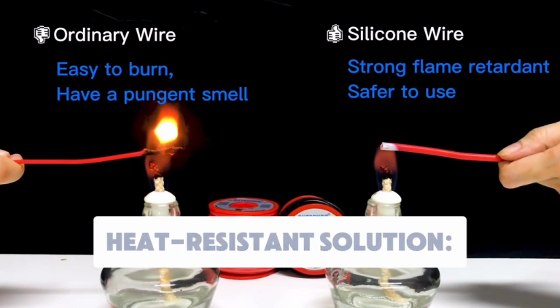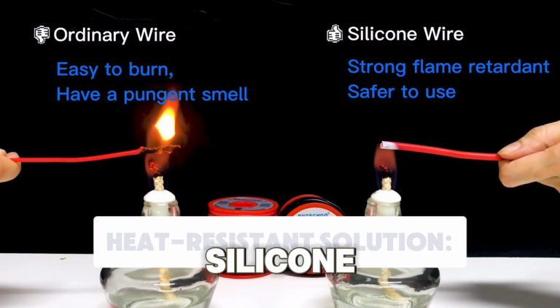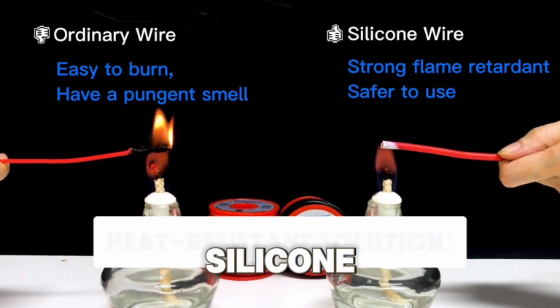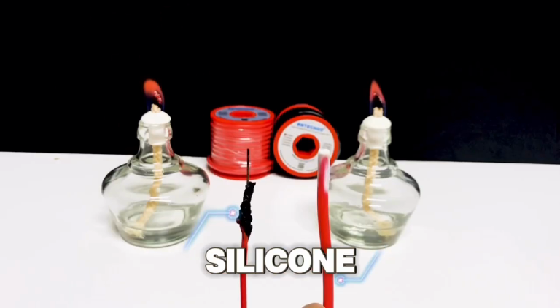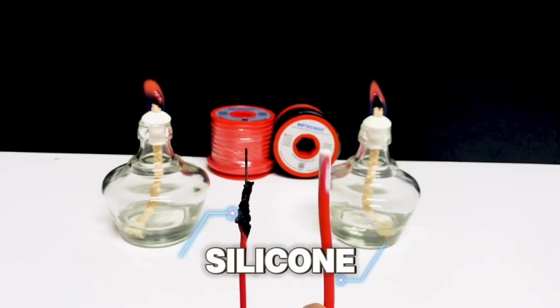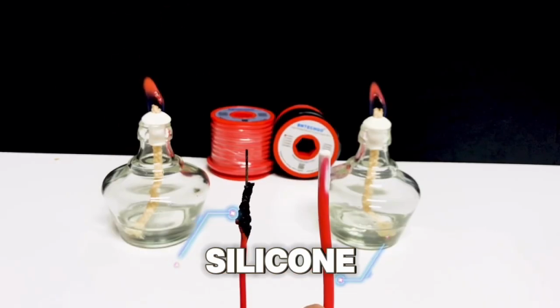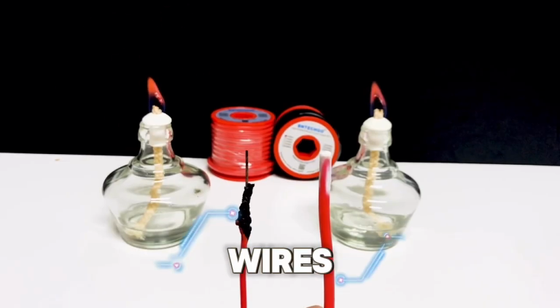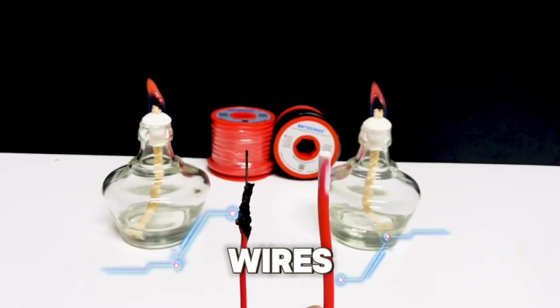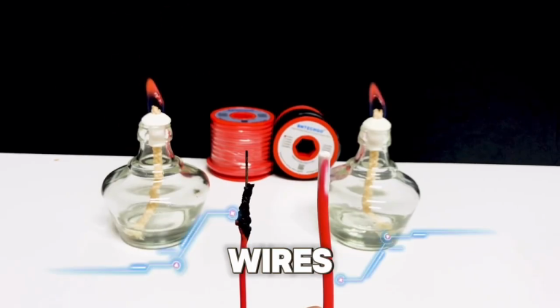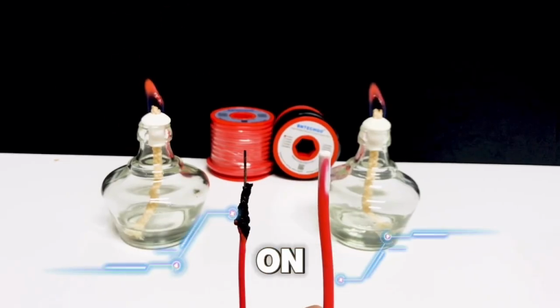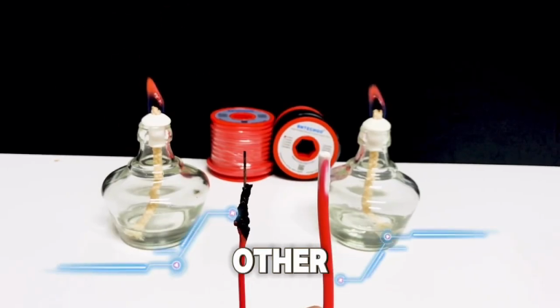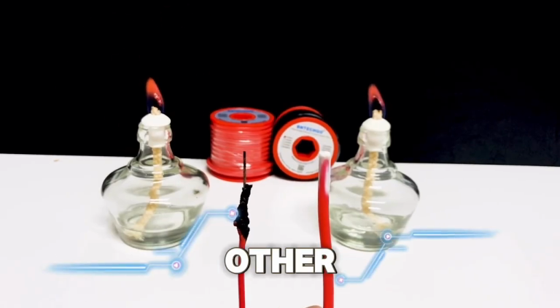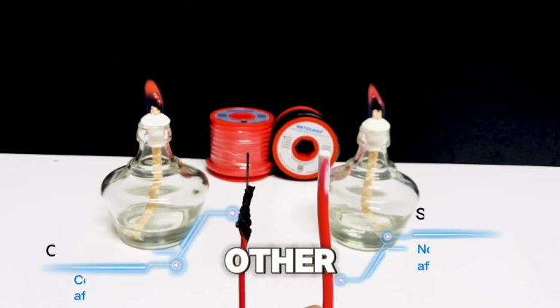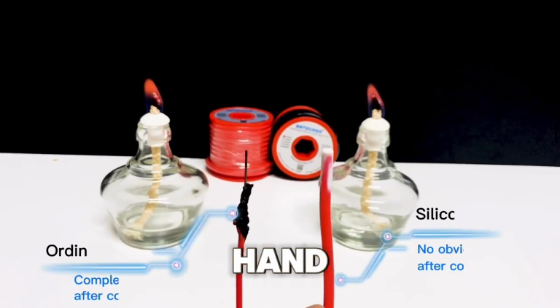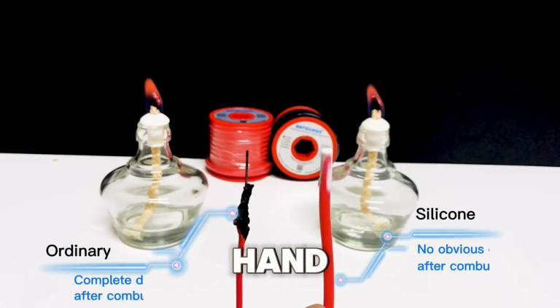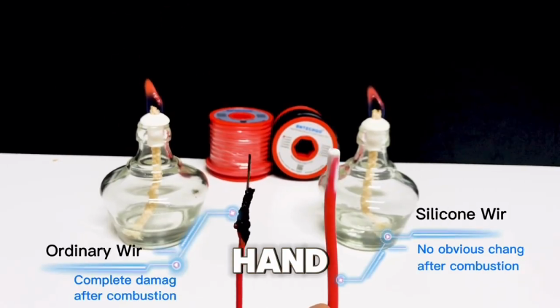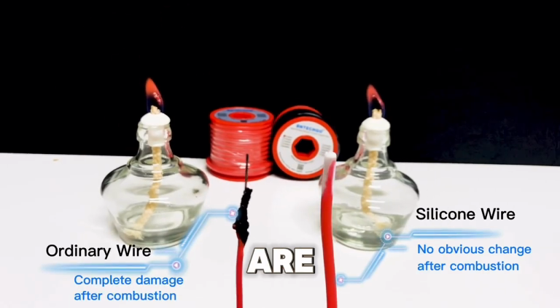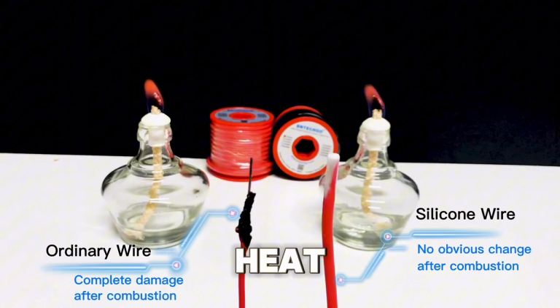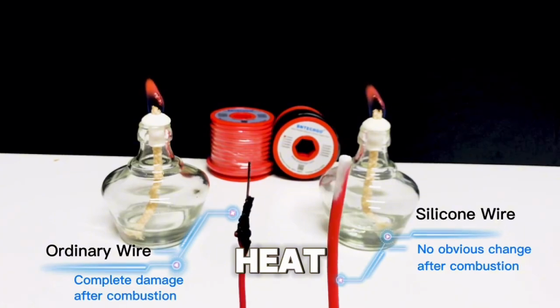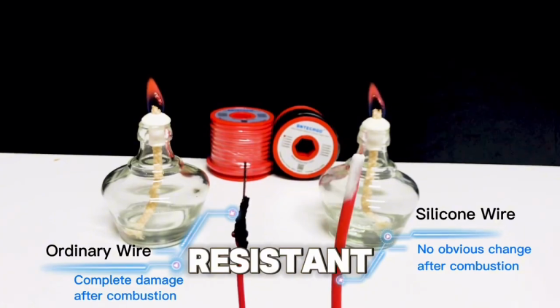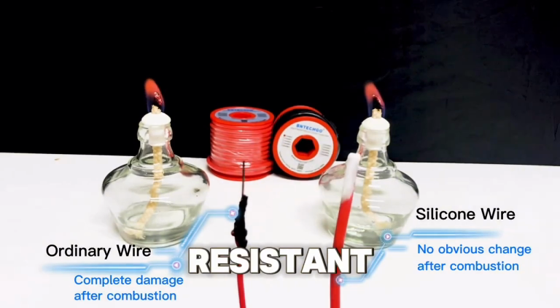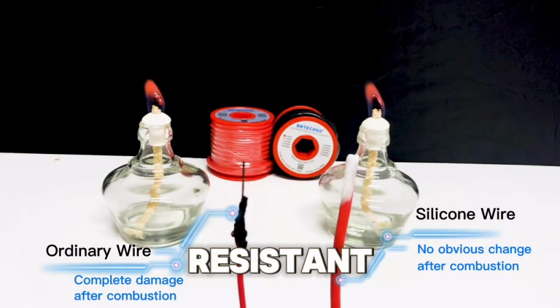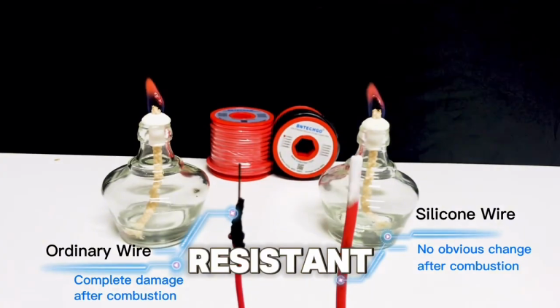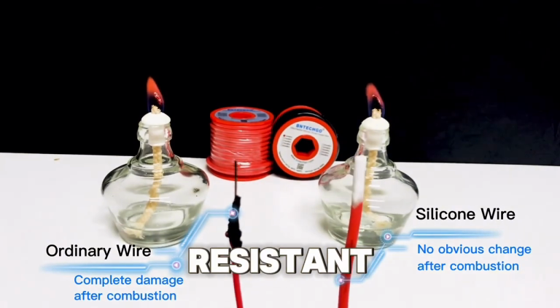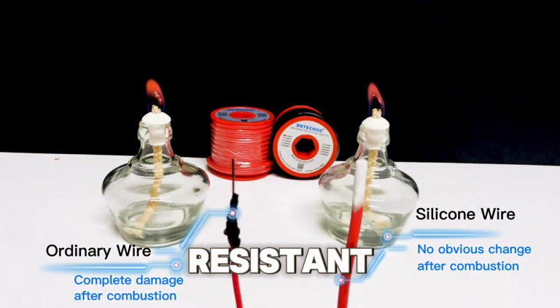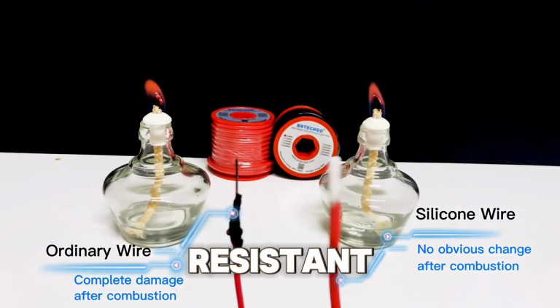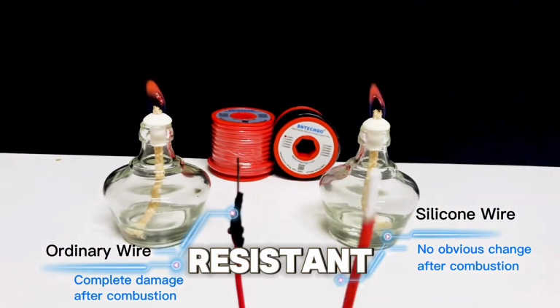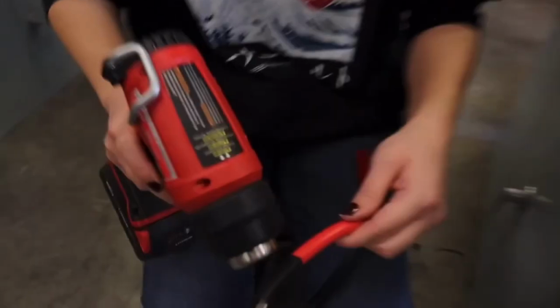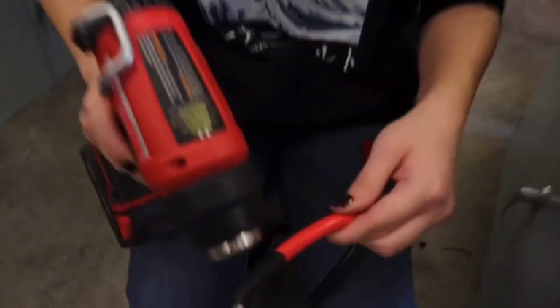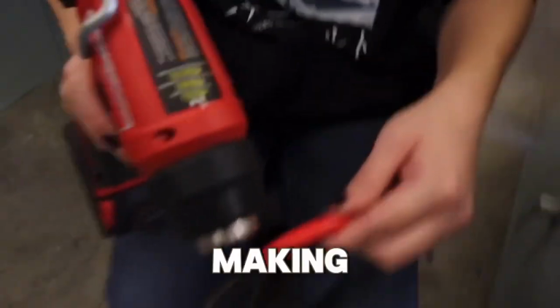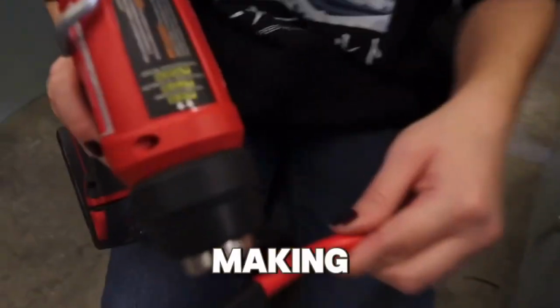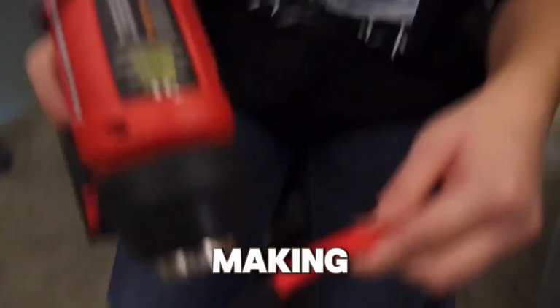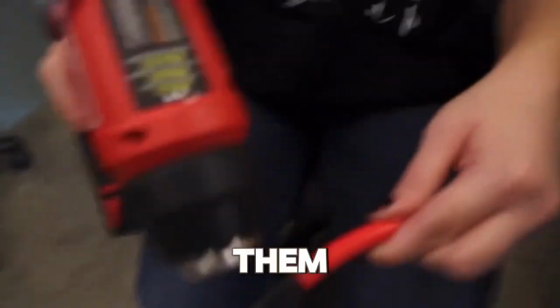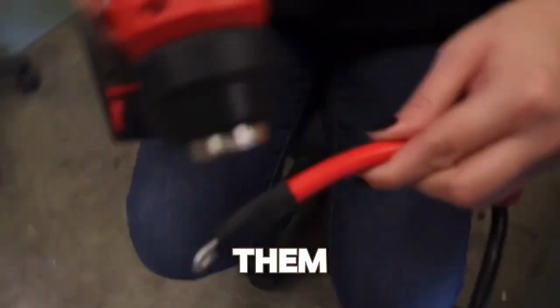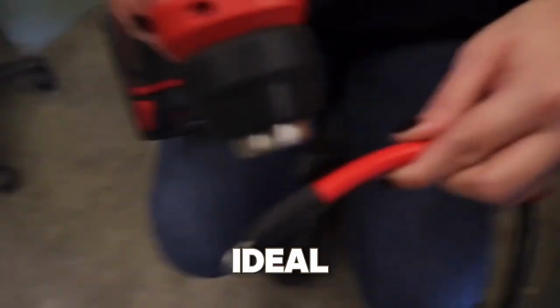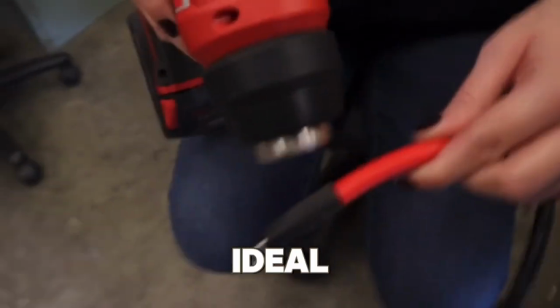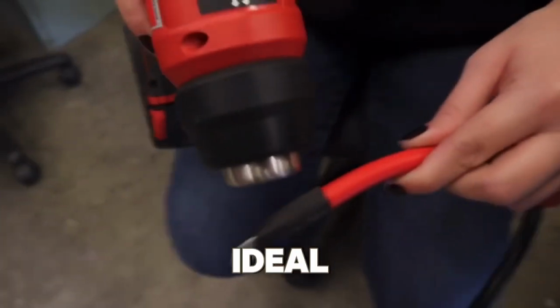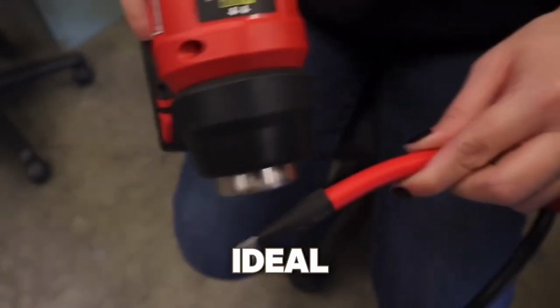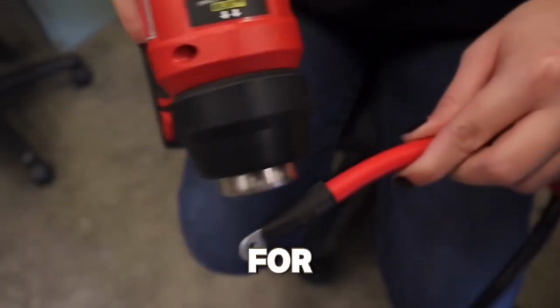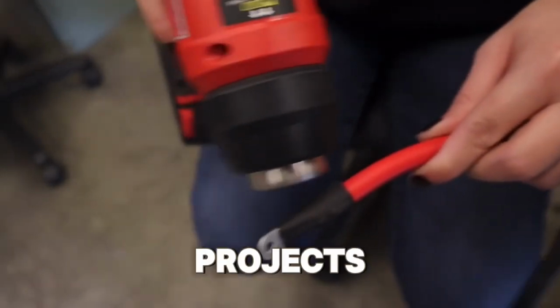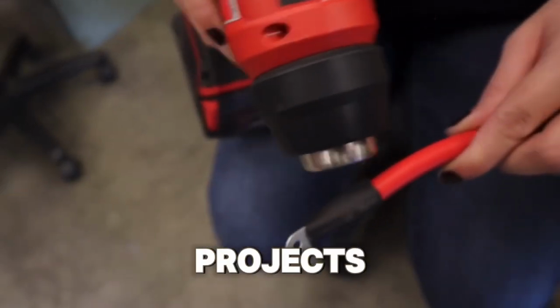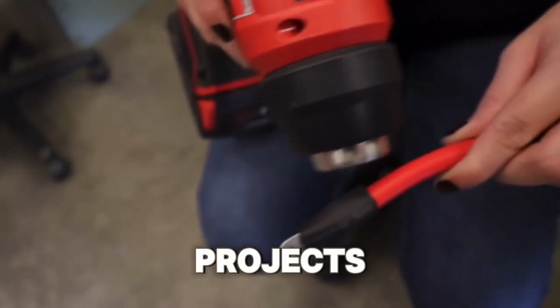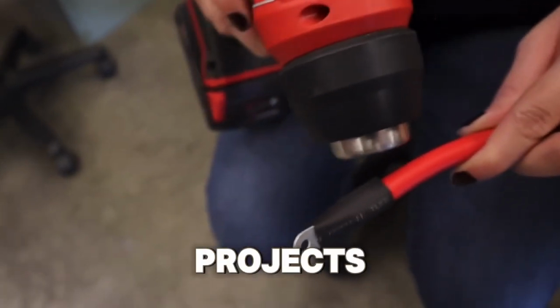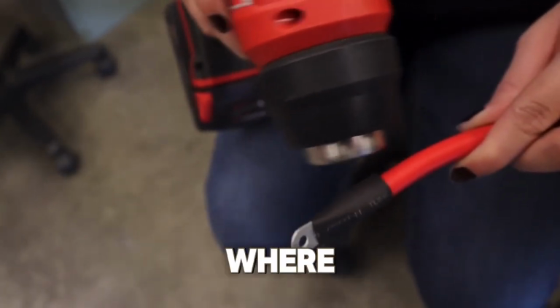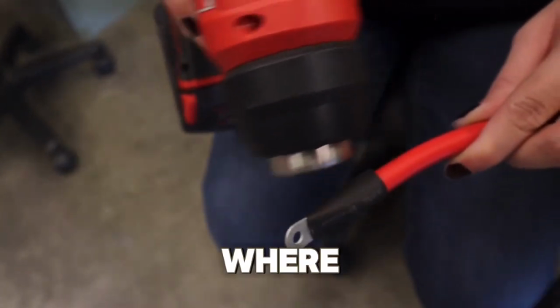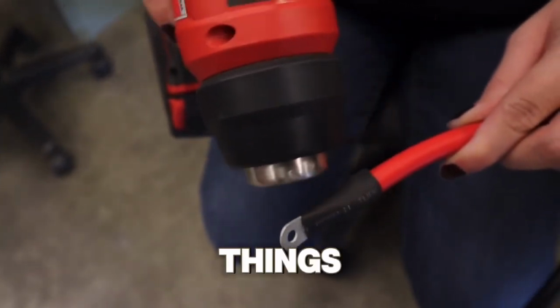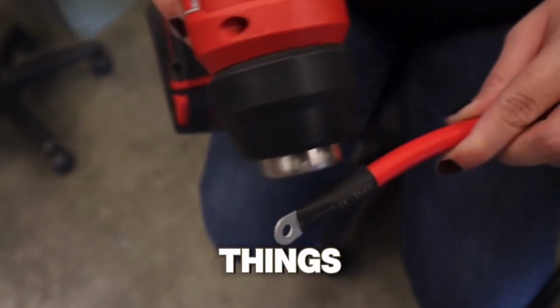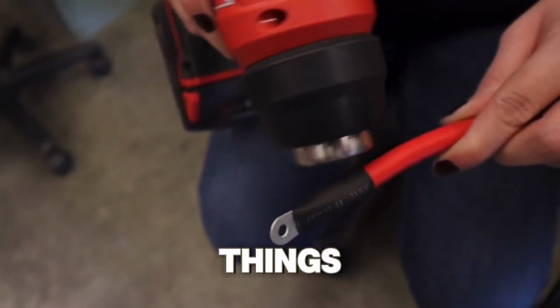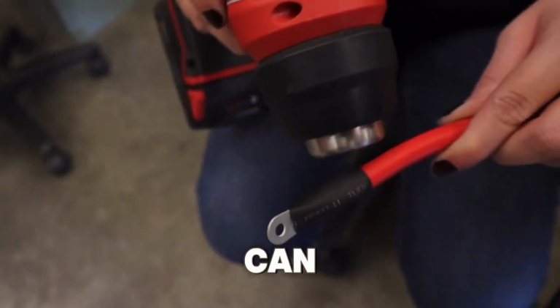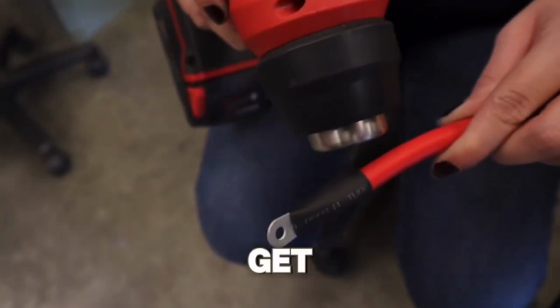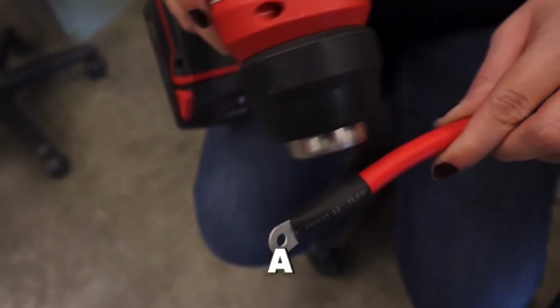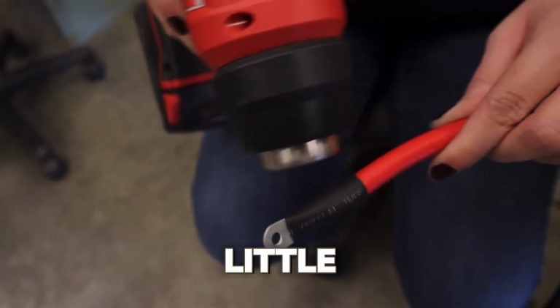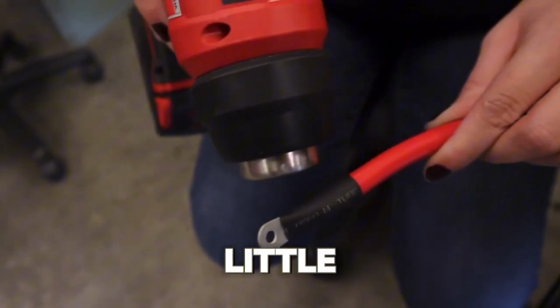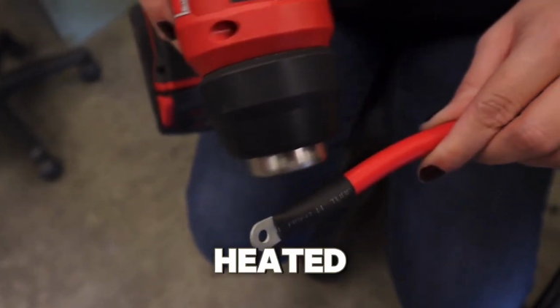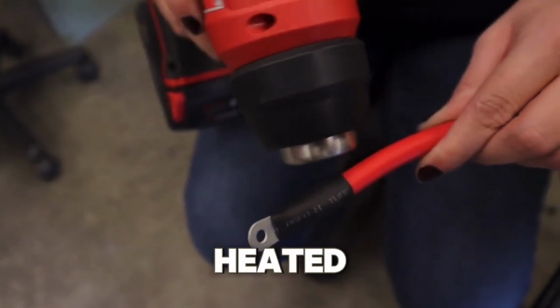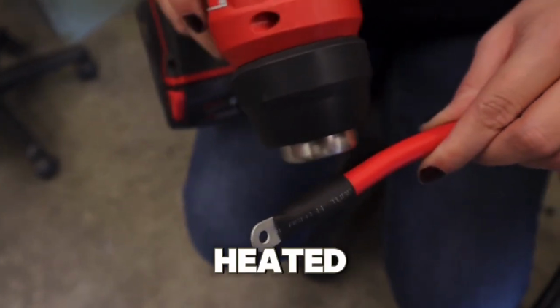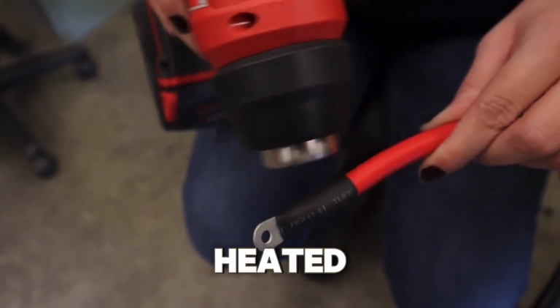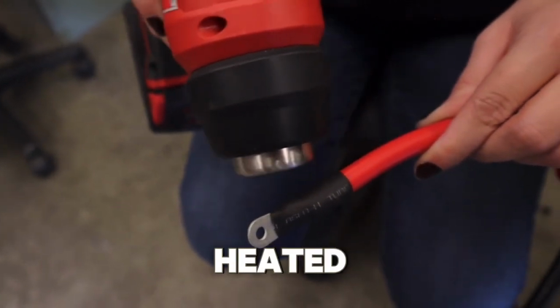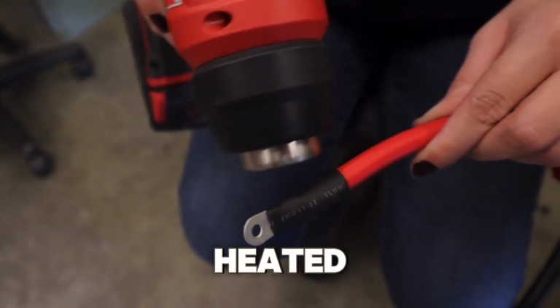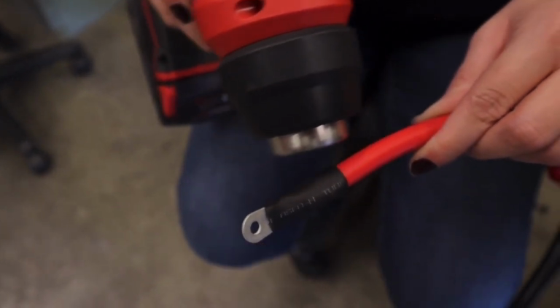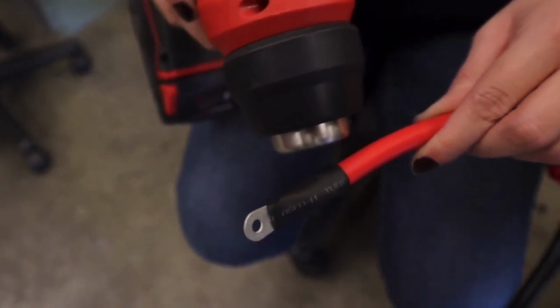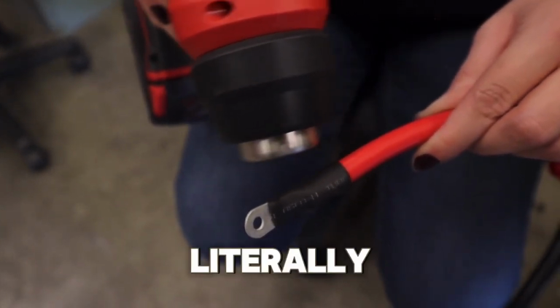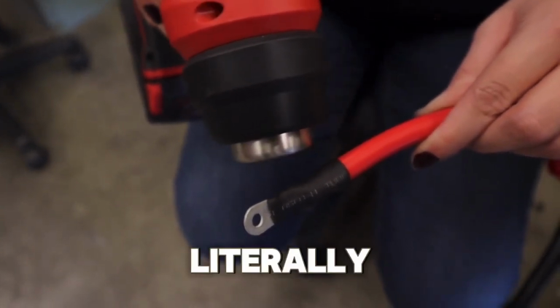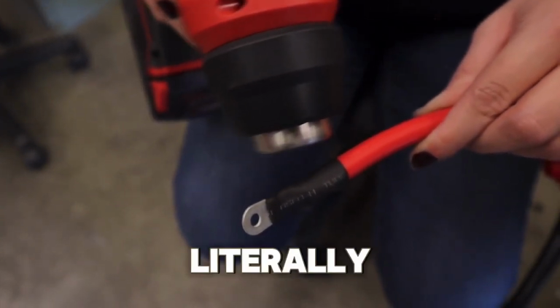Silicone wires, on the other hand, are heat resistant, making them ideal for projects where things can get a little heated. Literally.